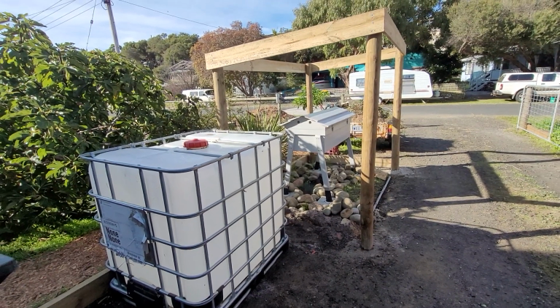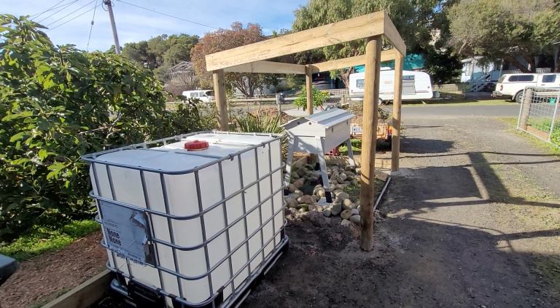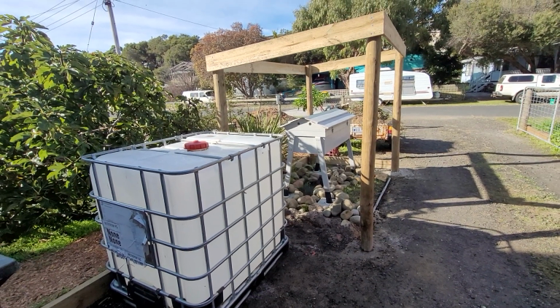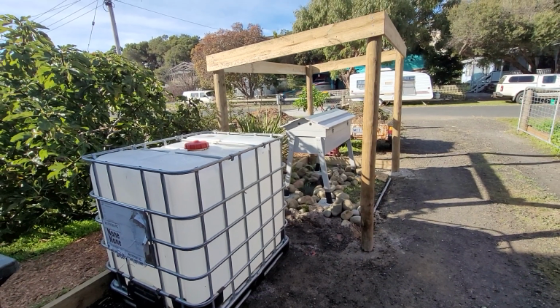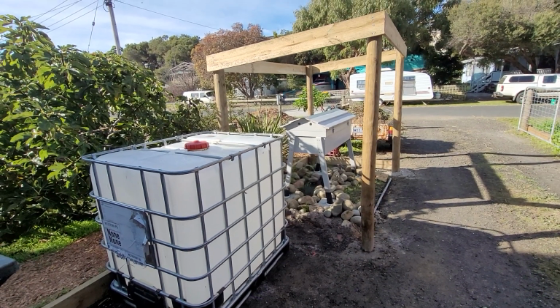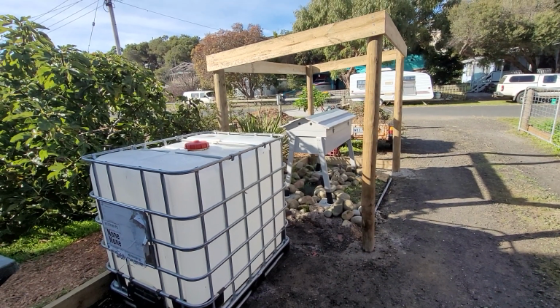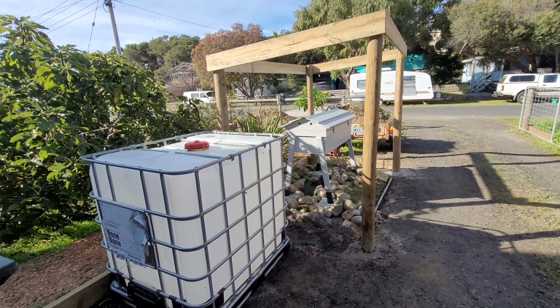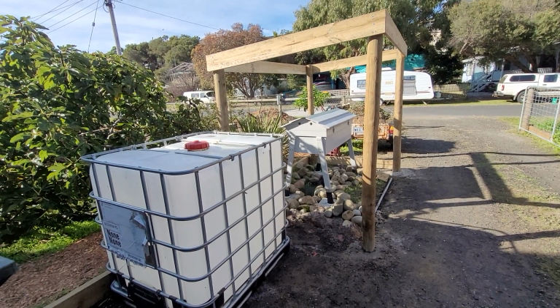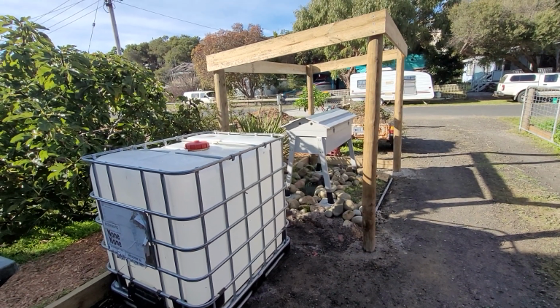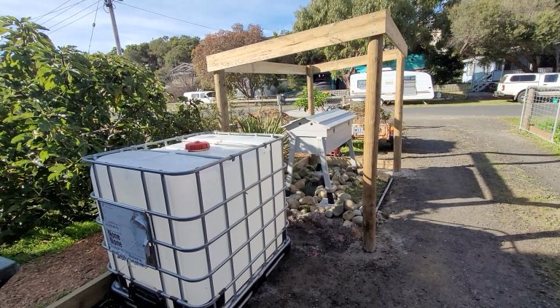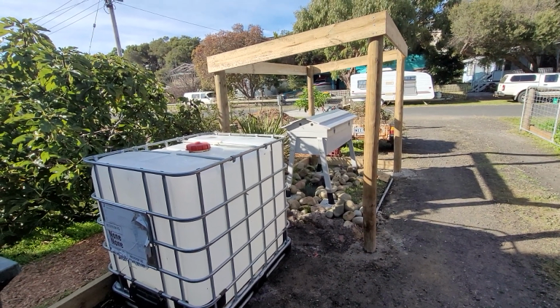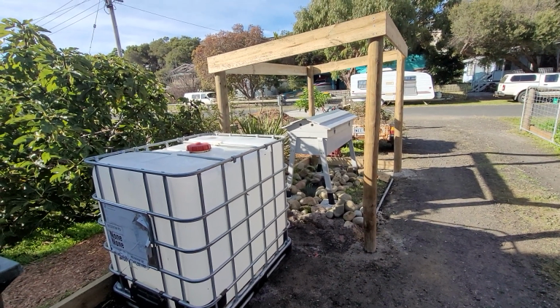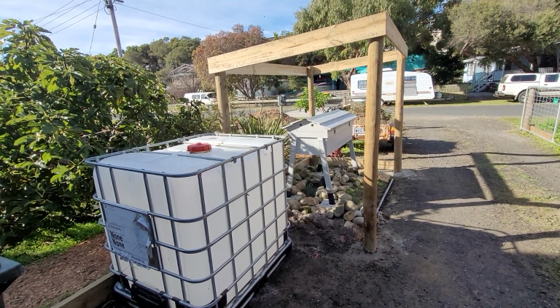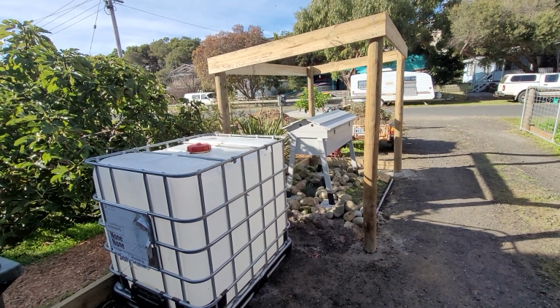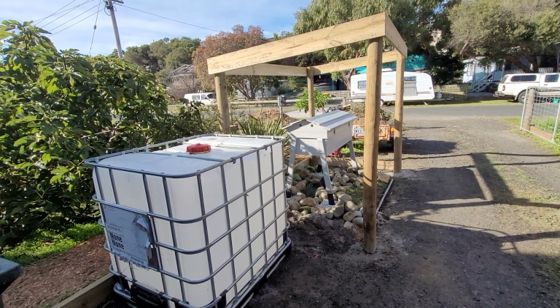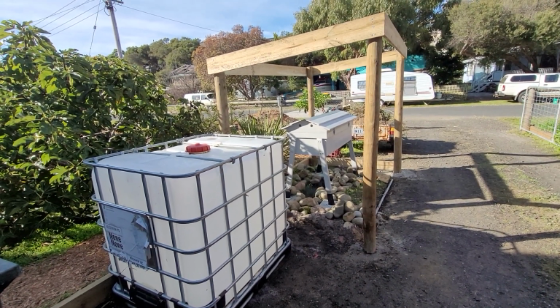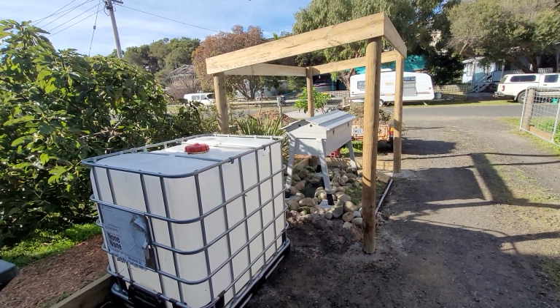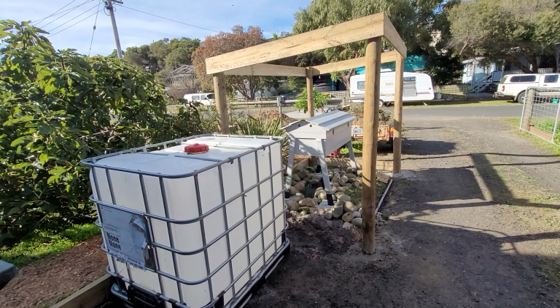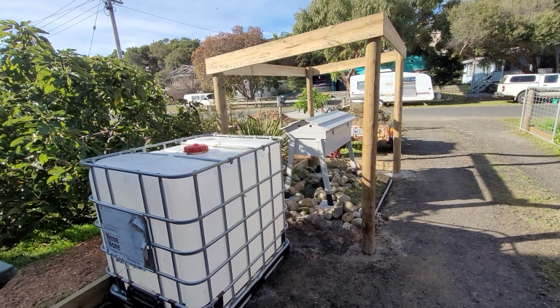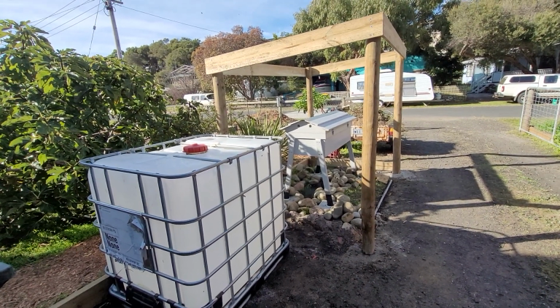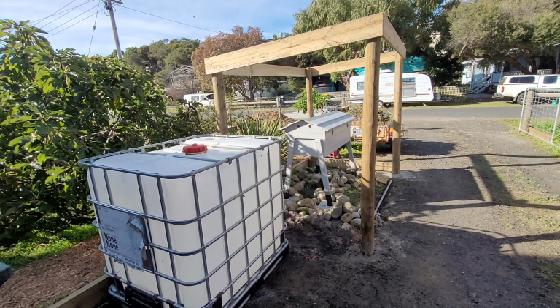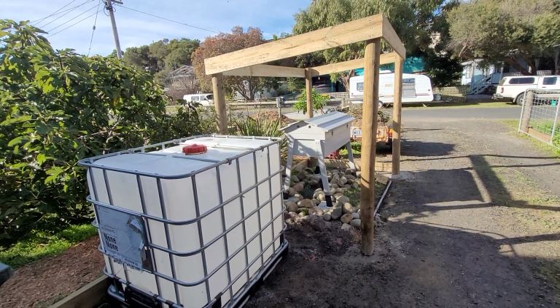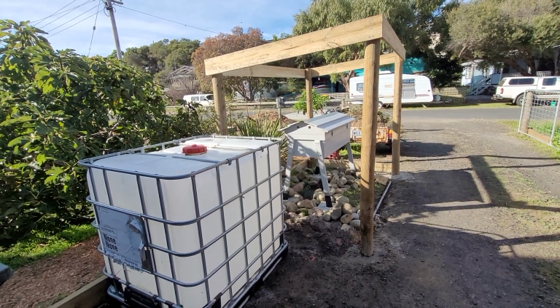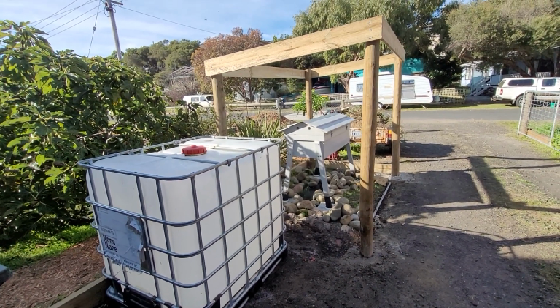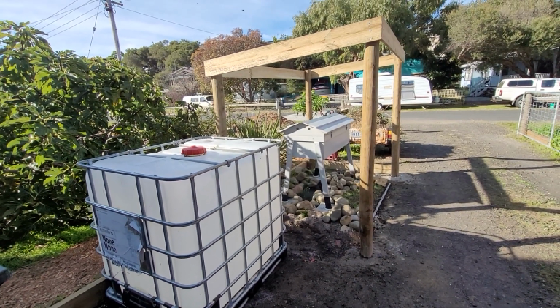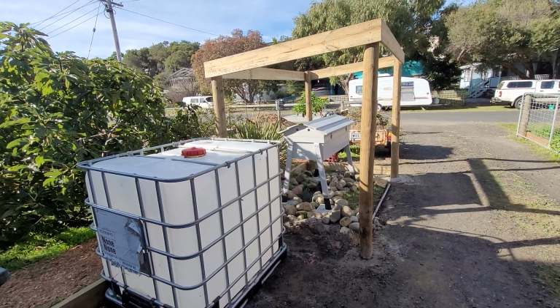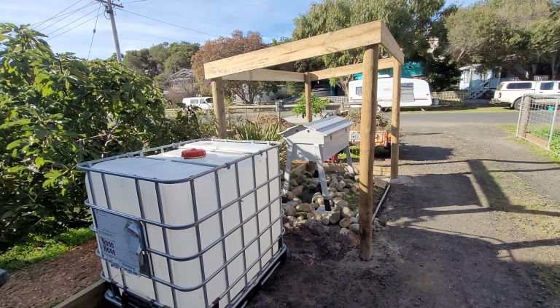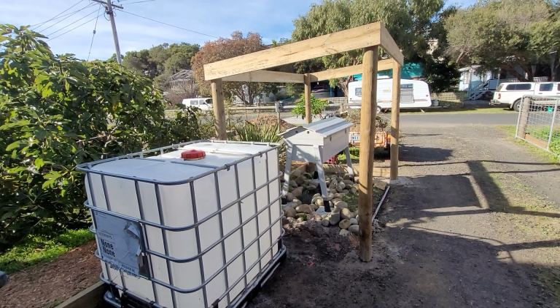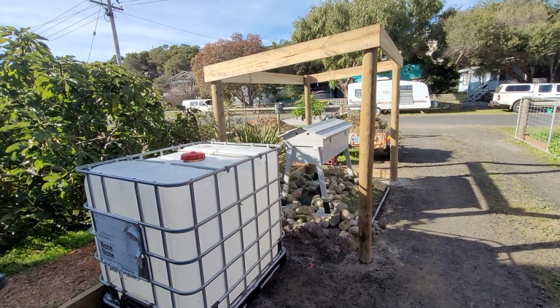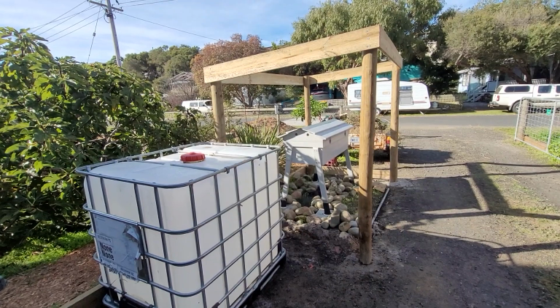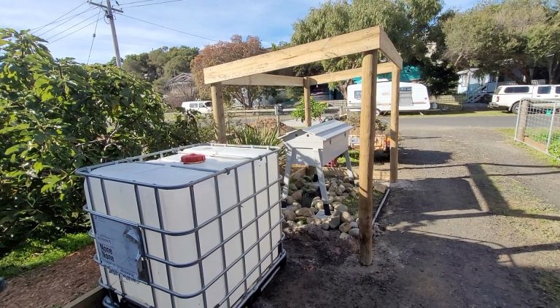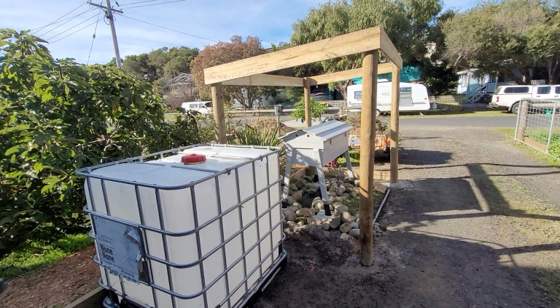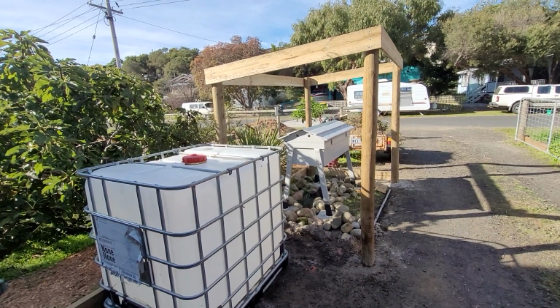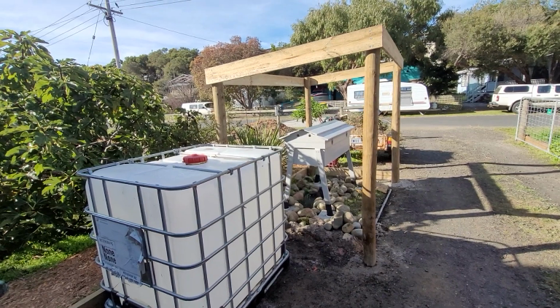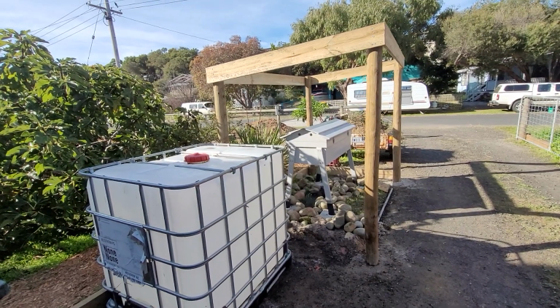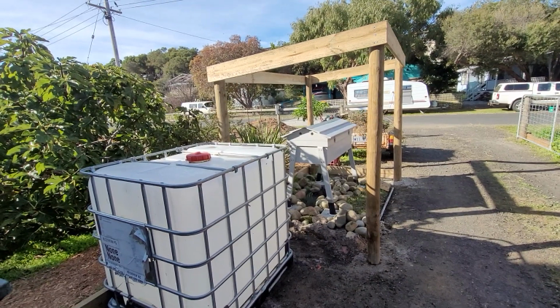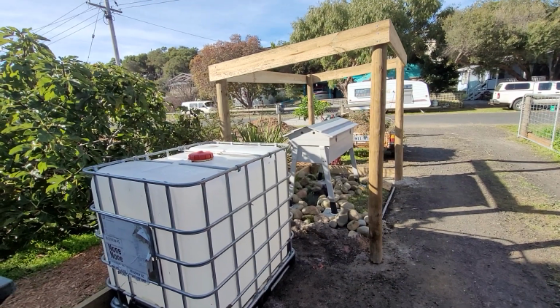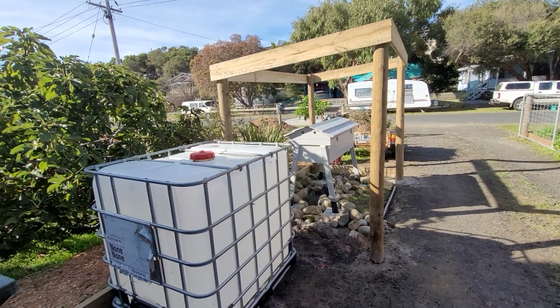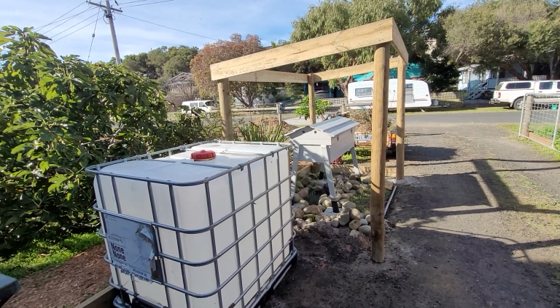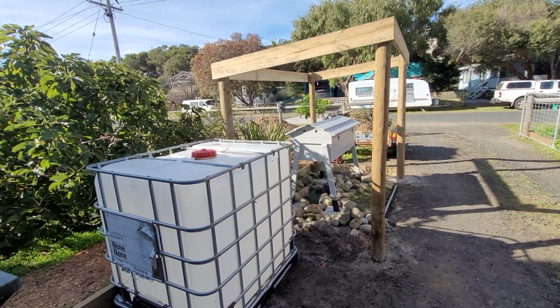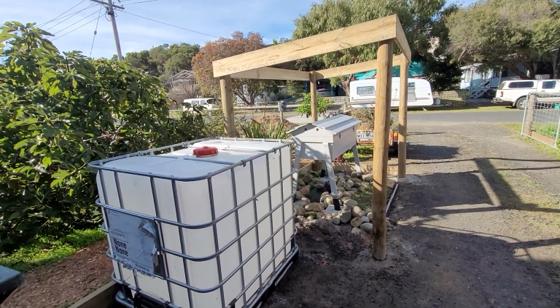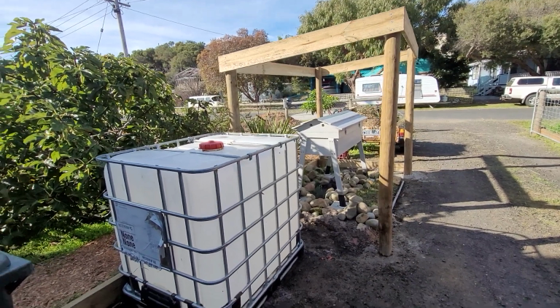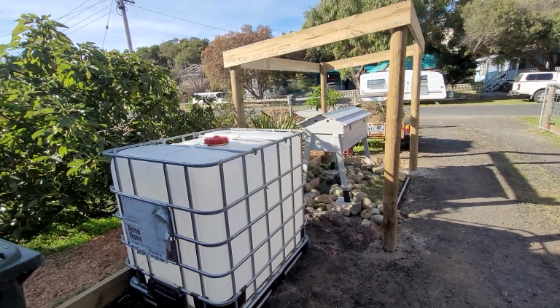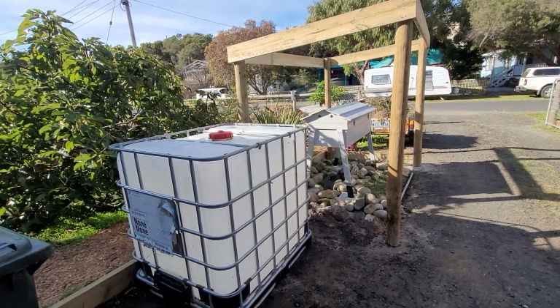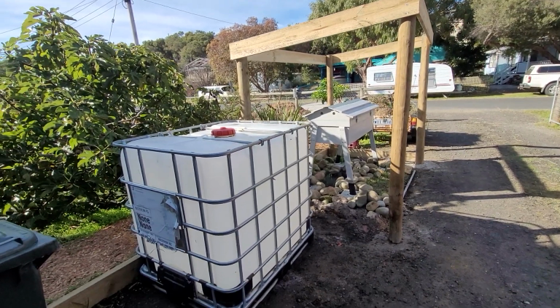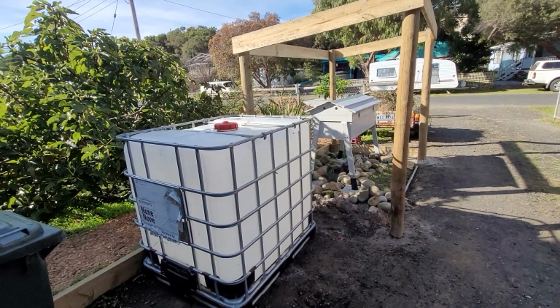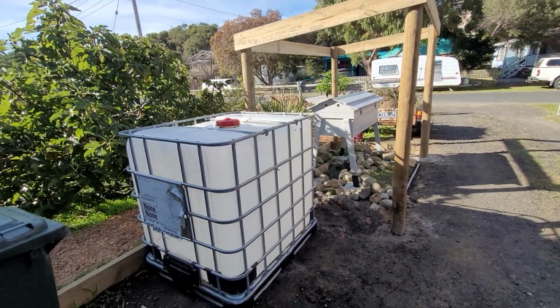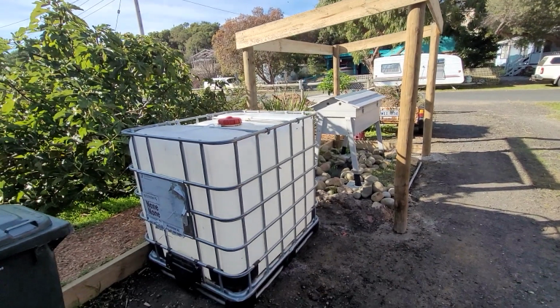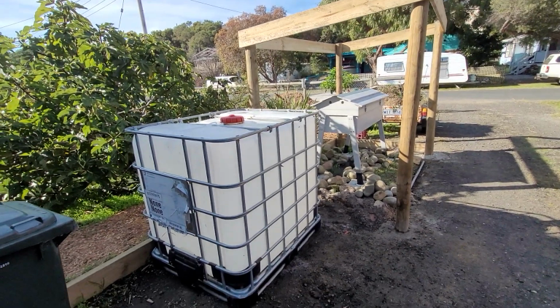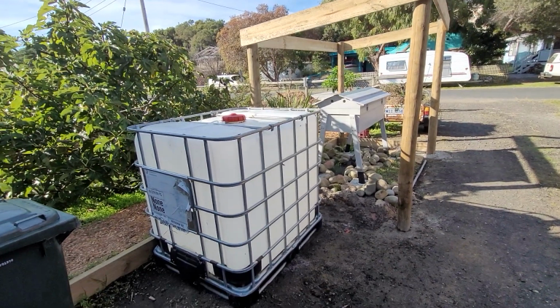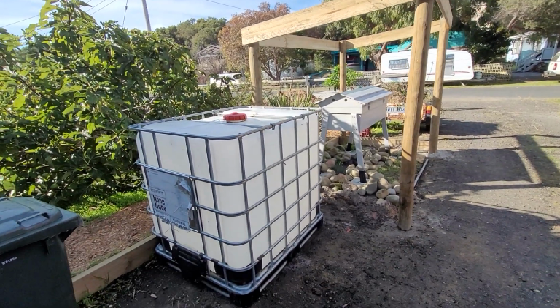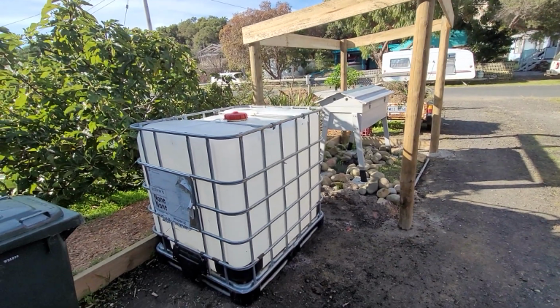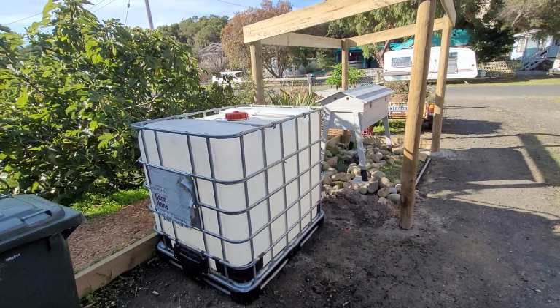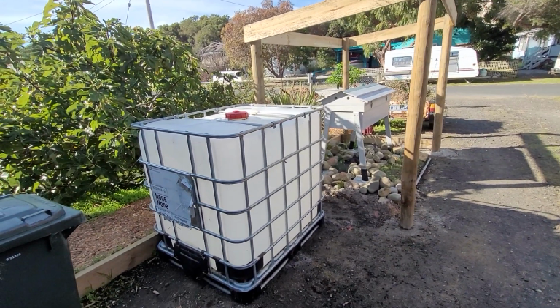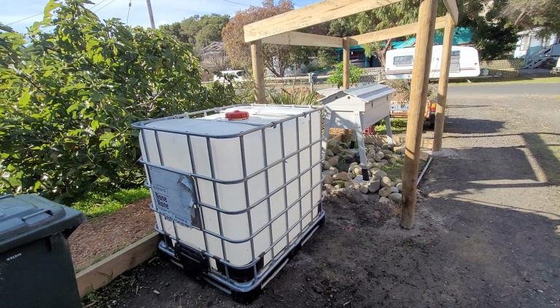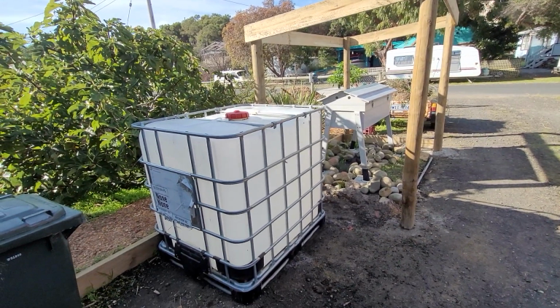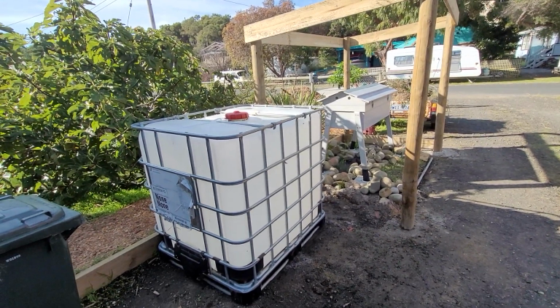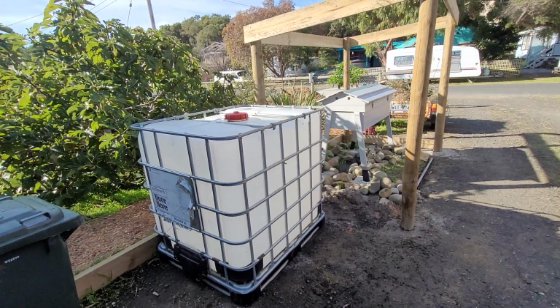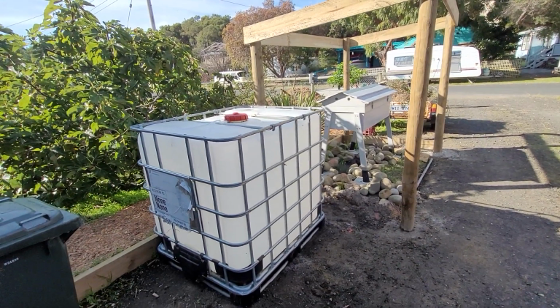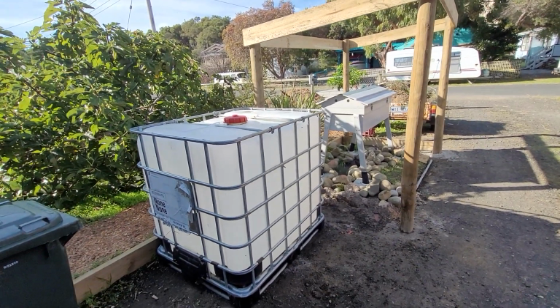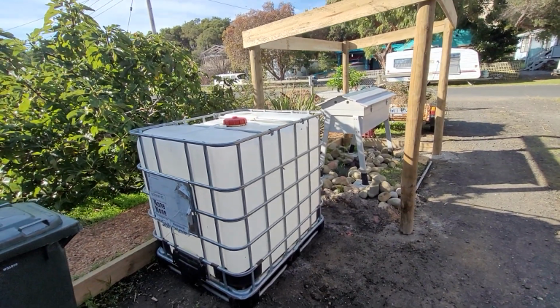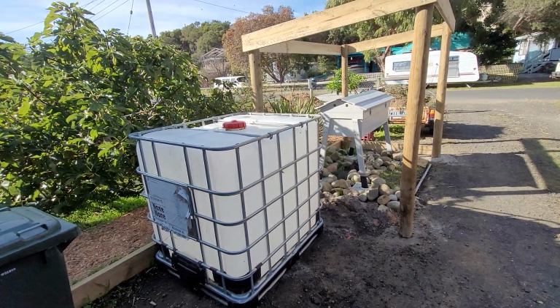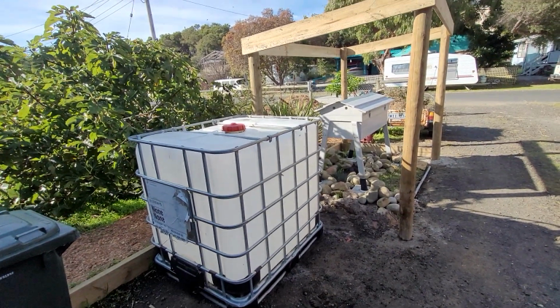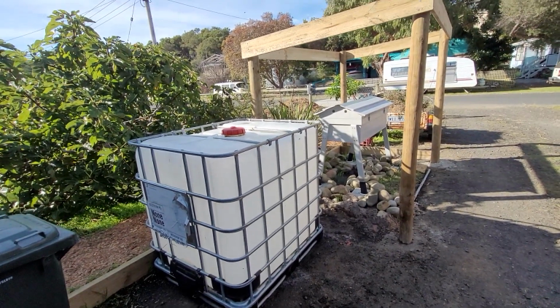G'day everyone, how are you going? Welcome back to looking at my bees and my Seaside Beehive. As you can see, they're progressing slowly.